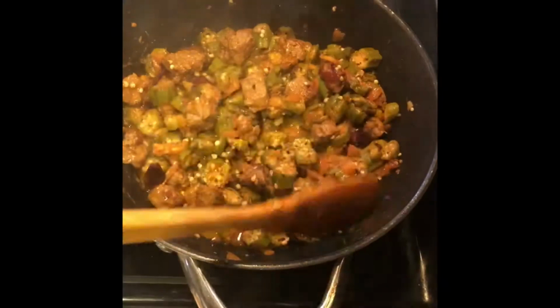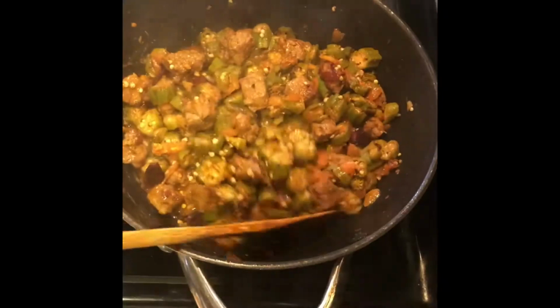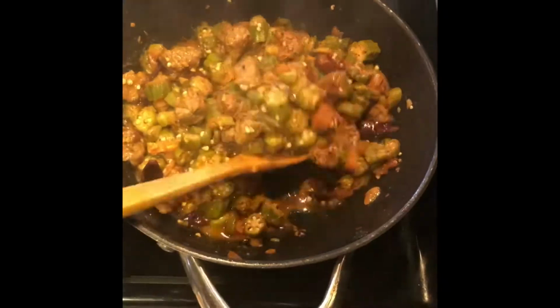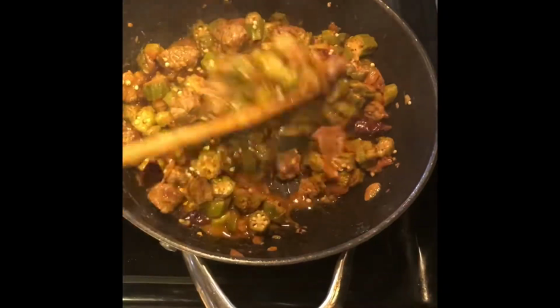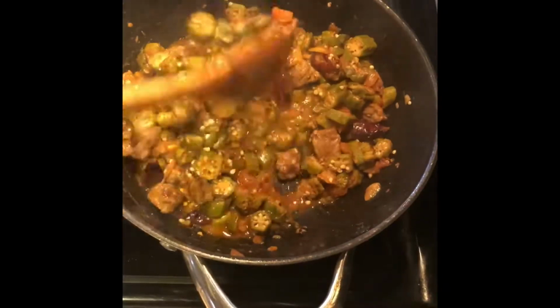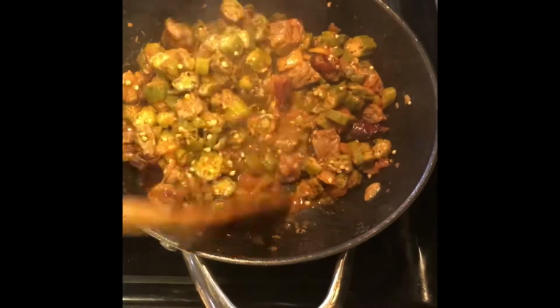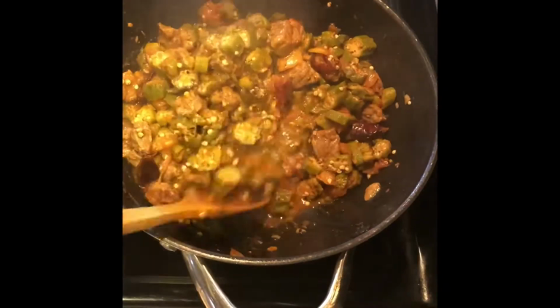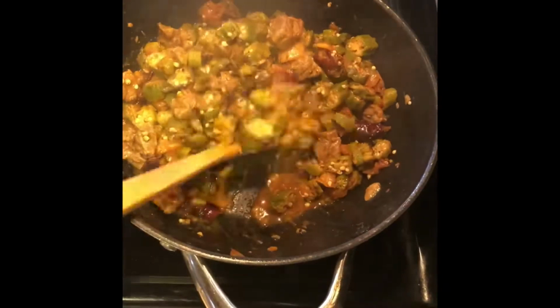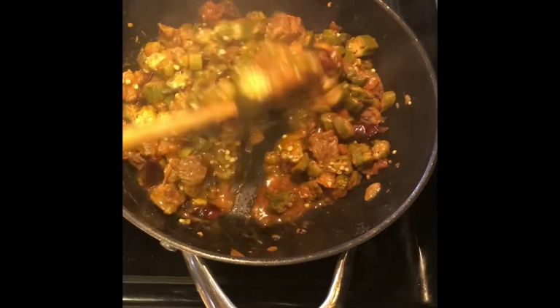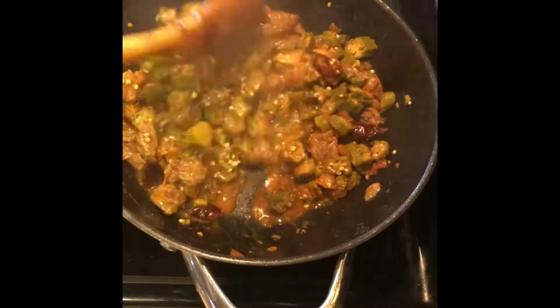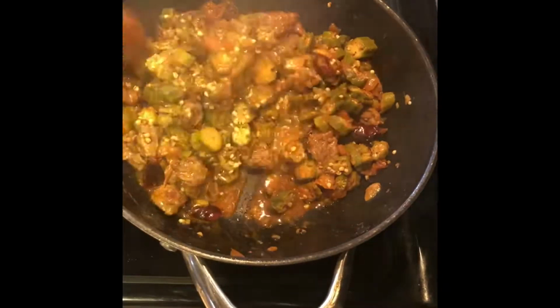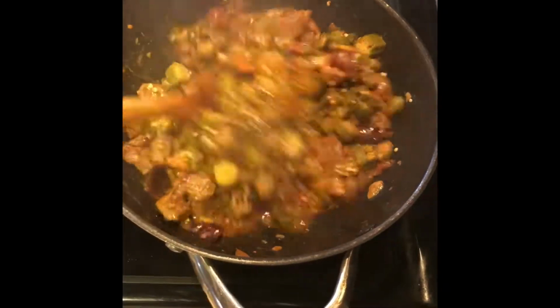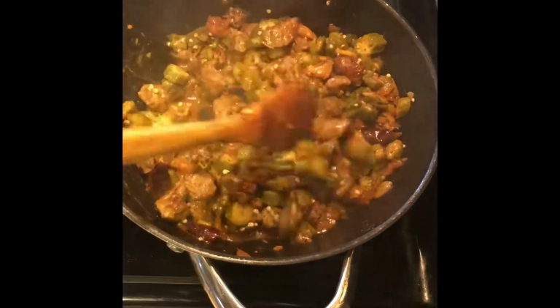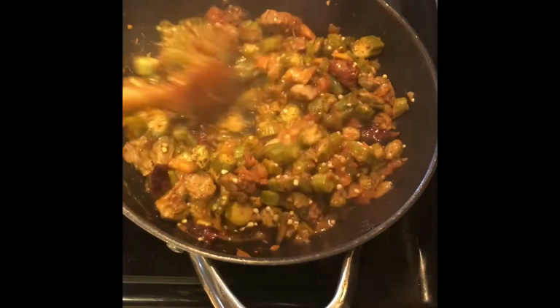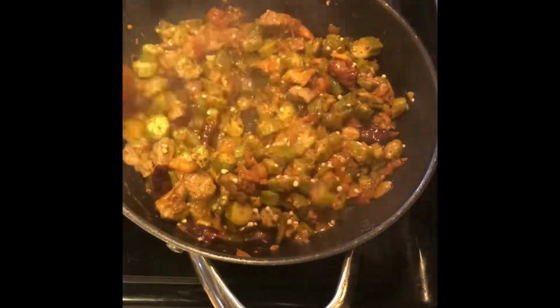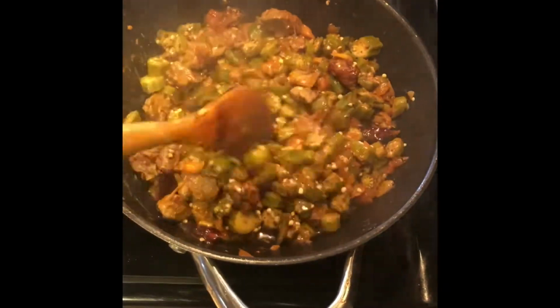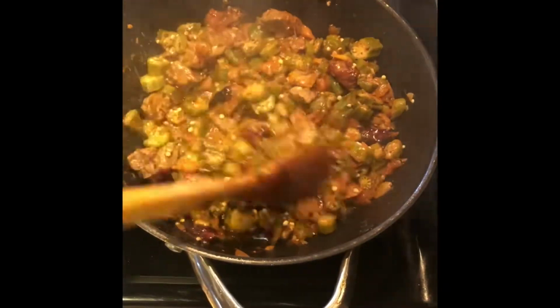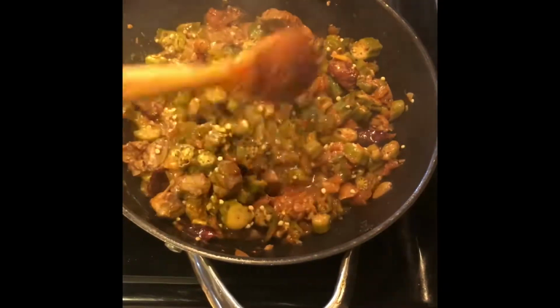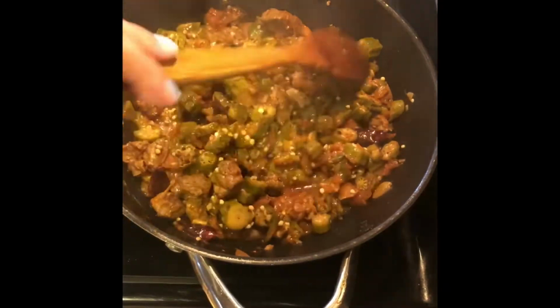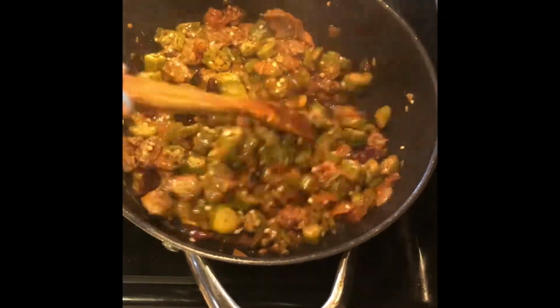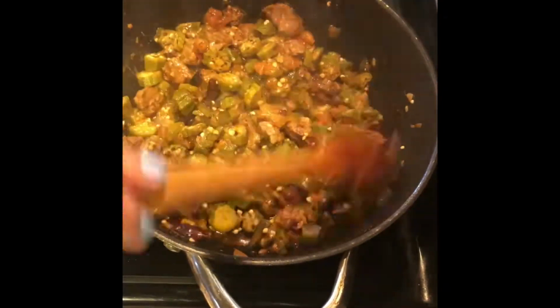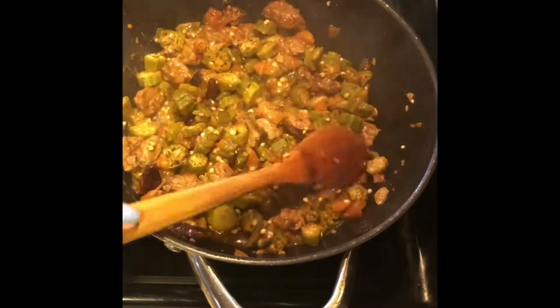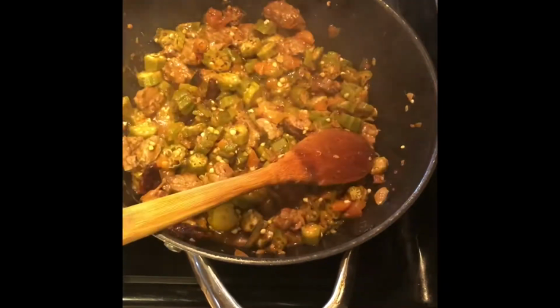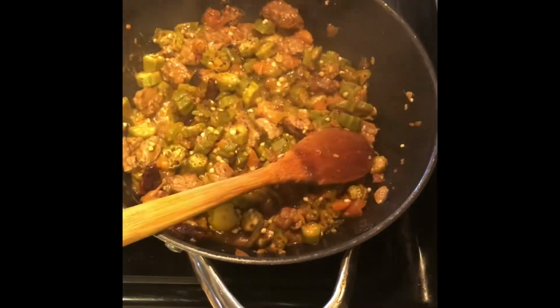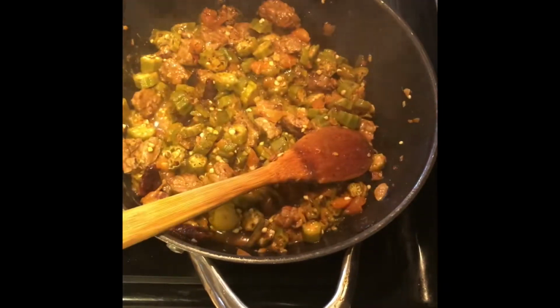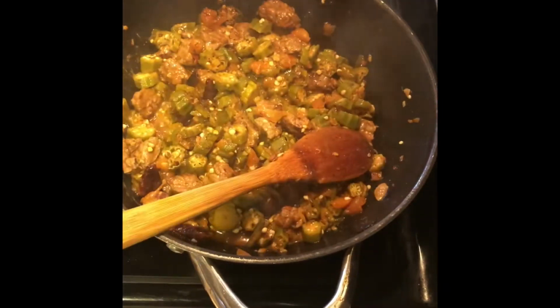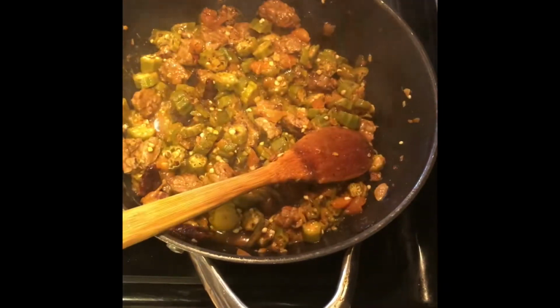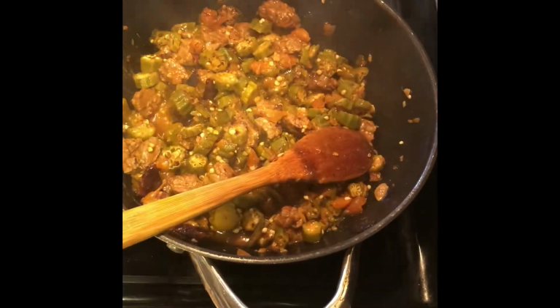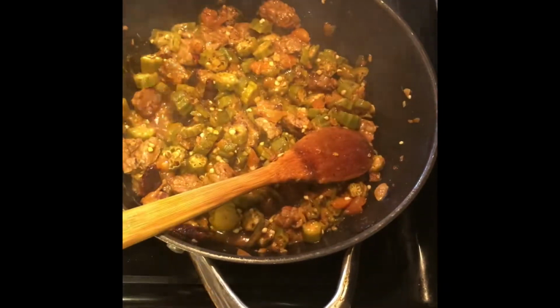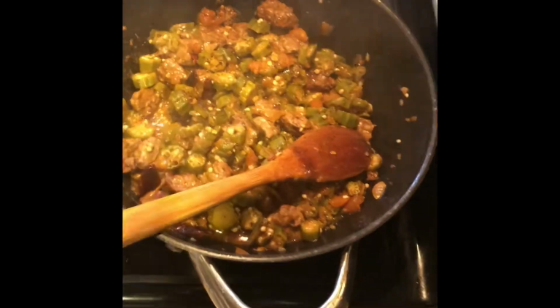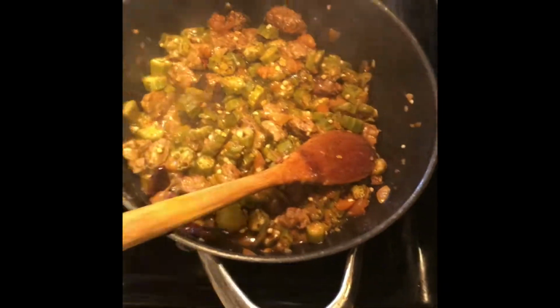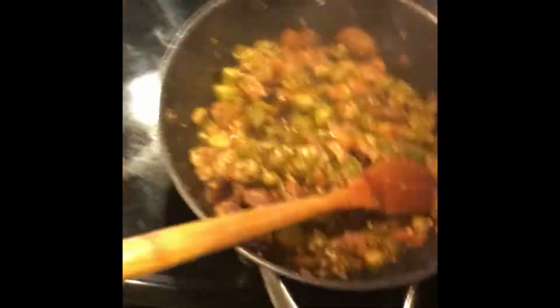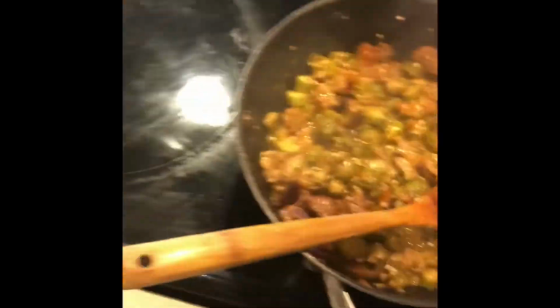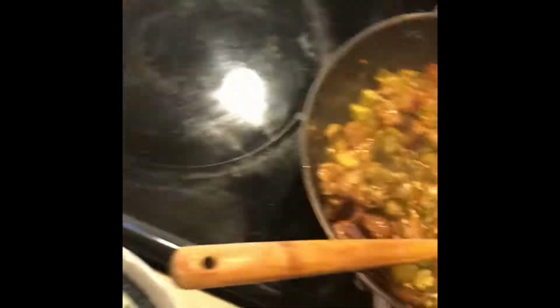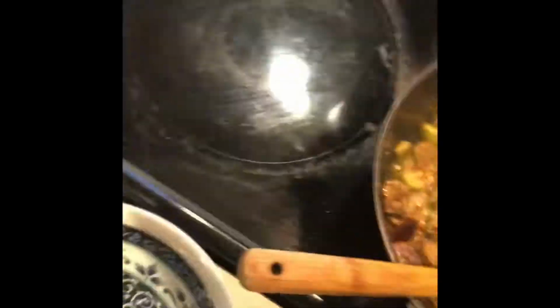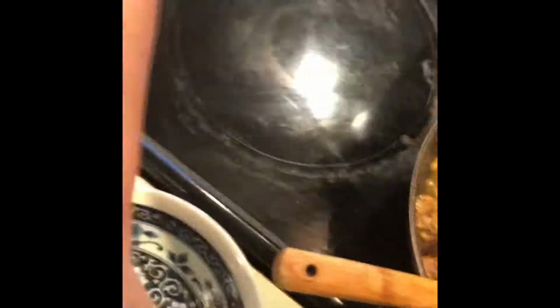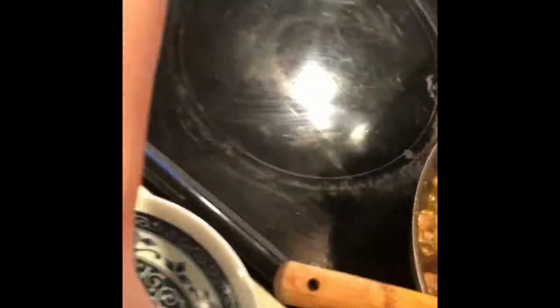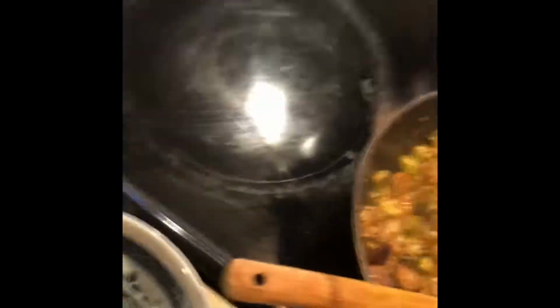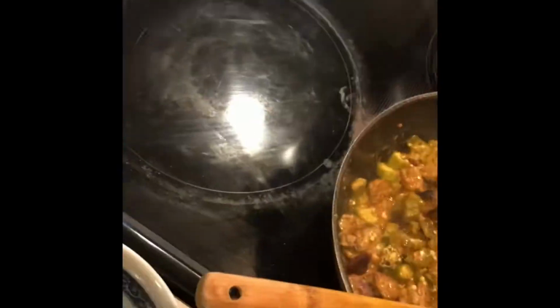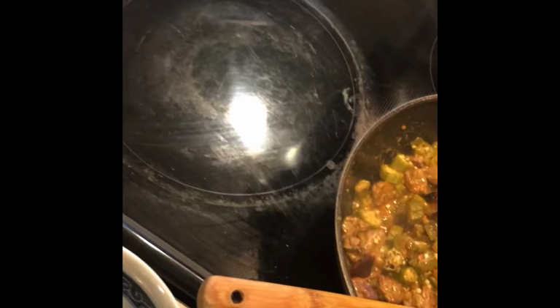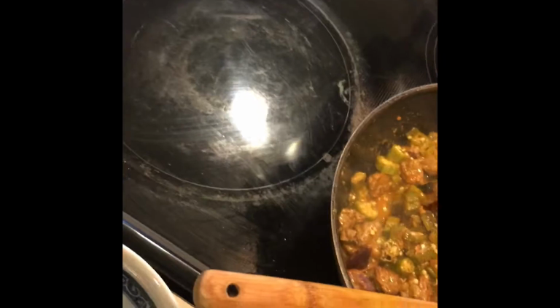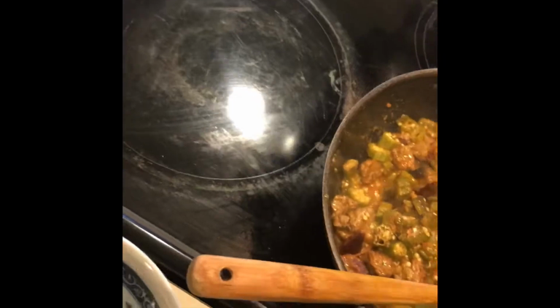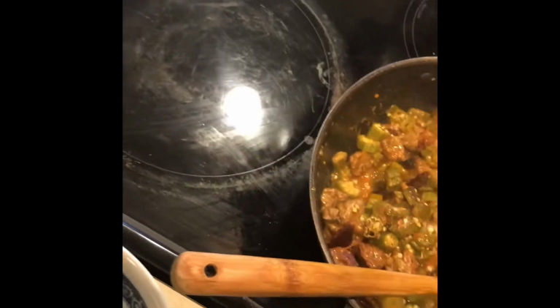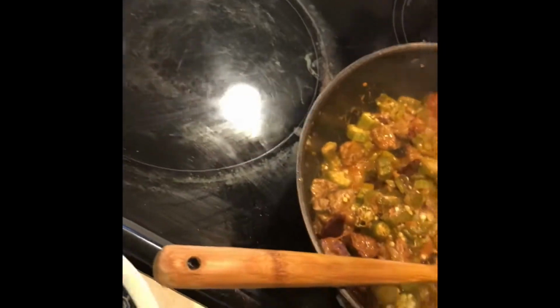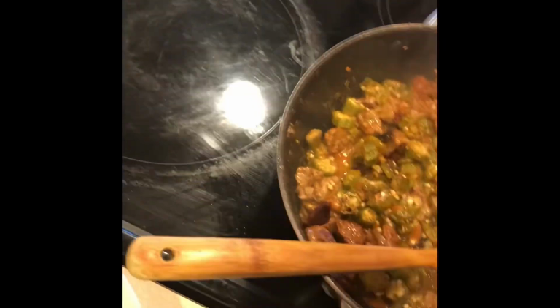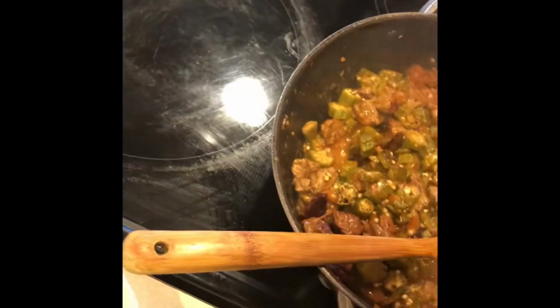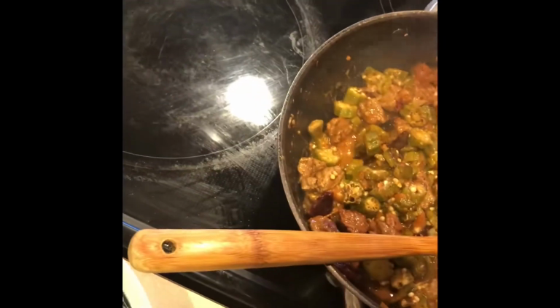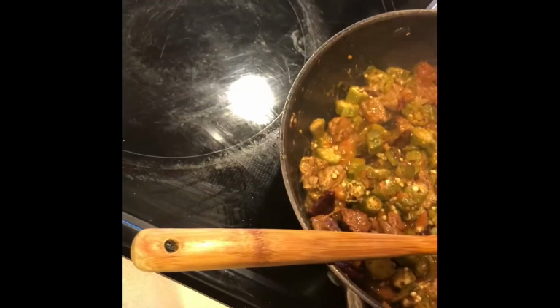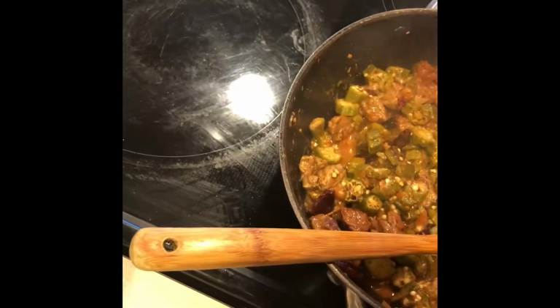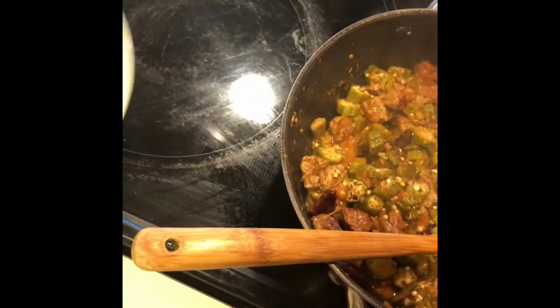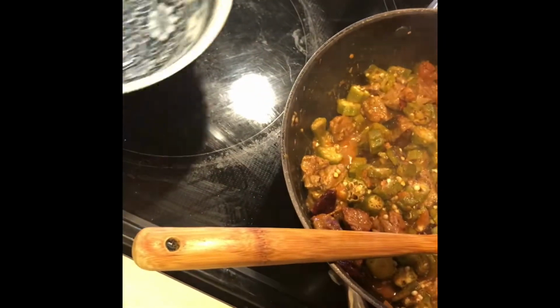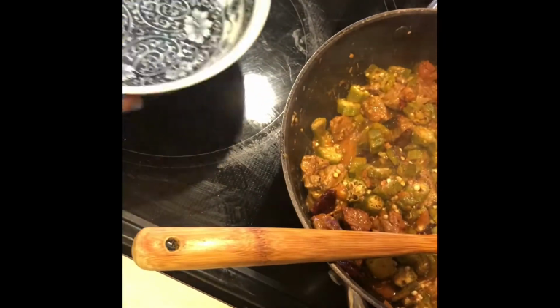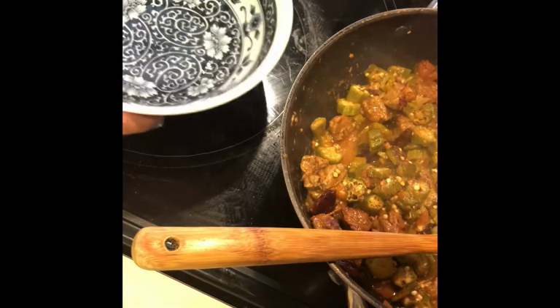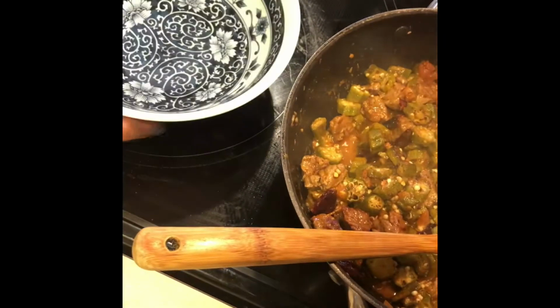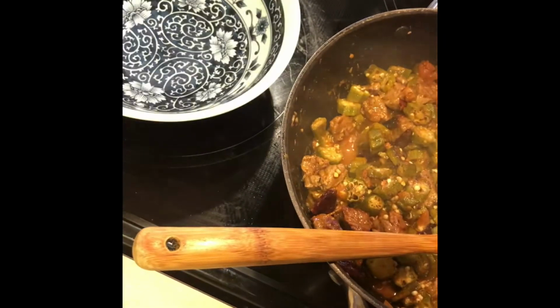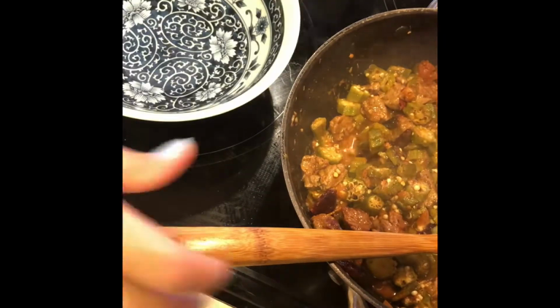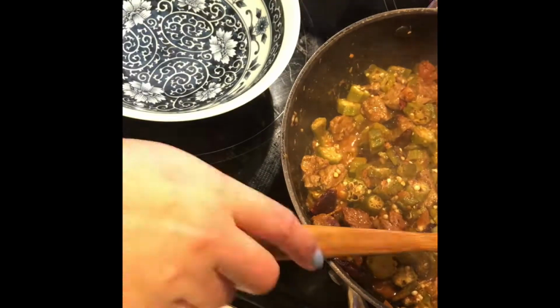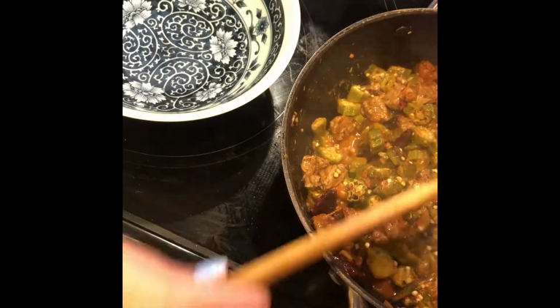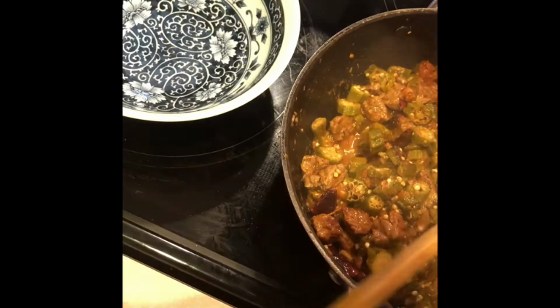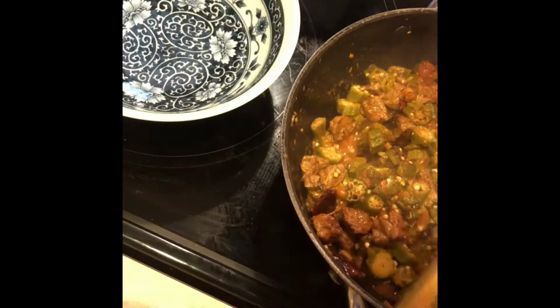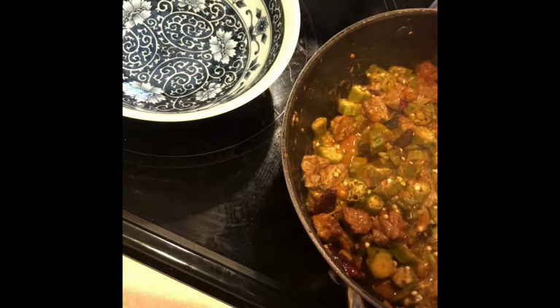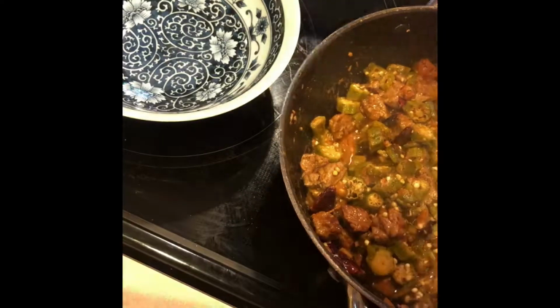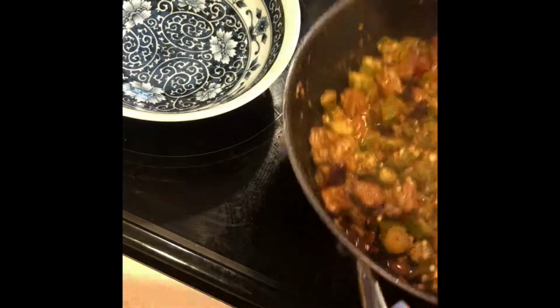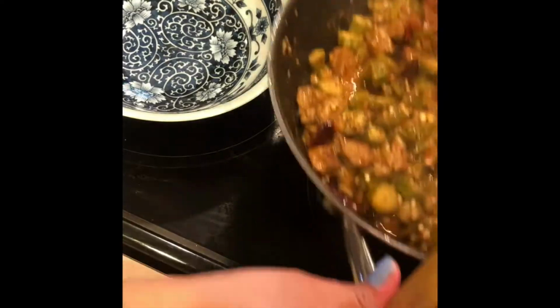Serve and you can enjoy this with some hot steaming rice, or like me, I enjoyed mine with some whole wheat roti.